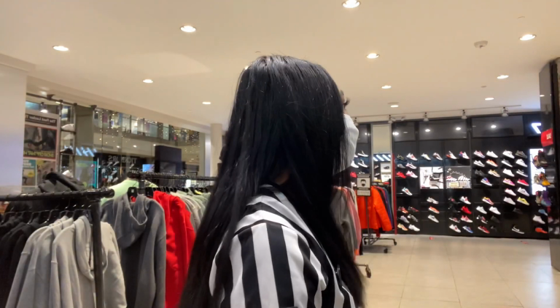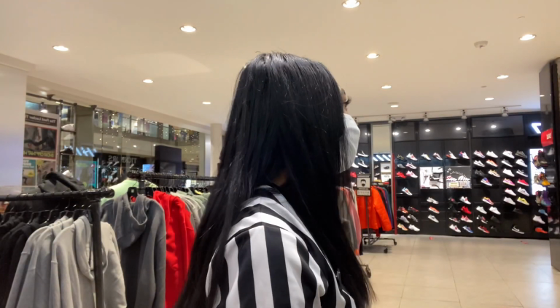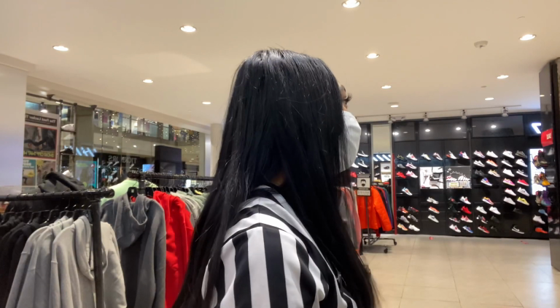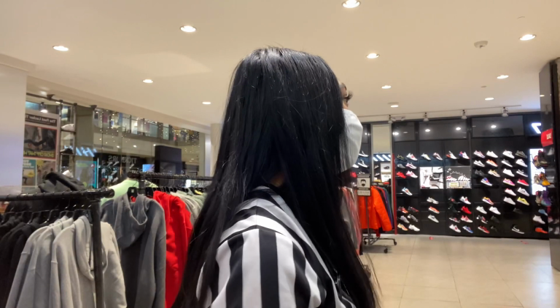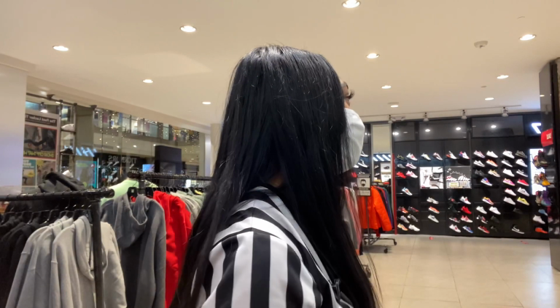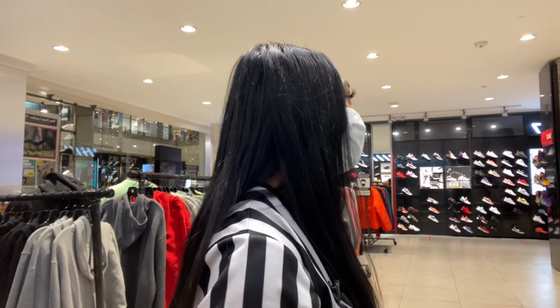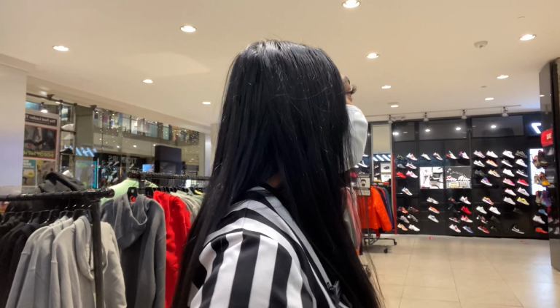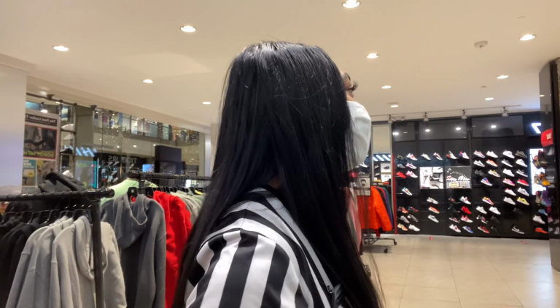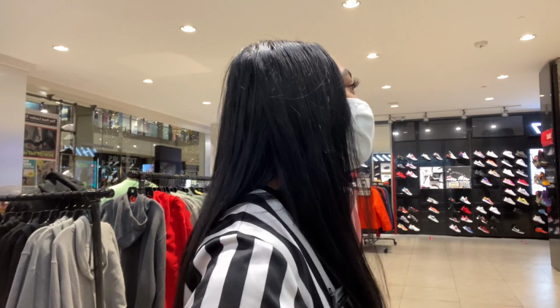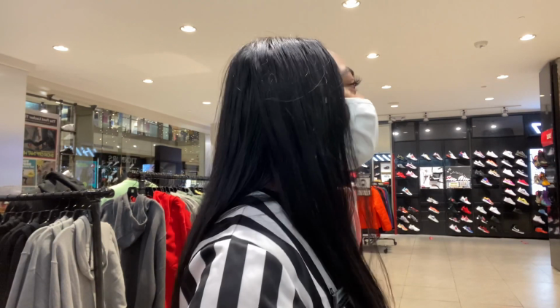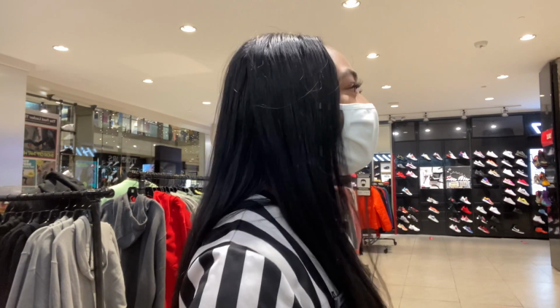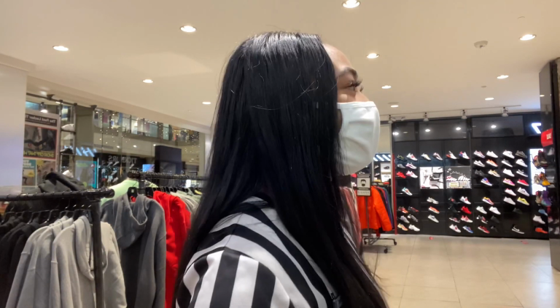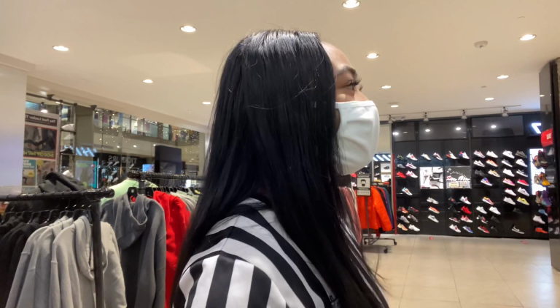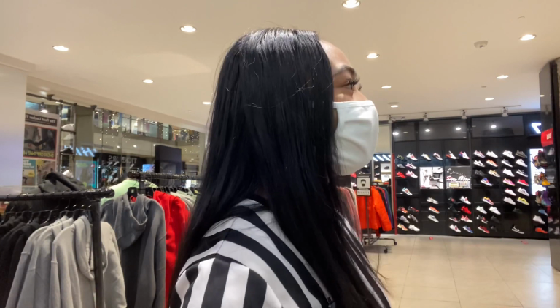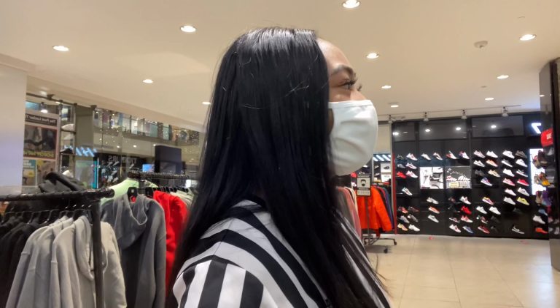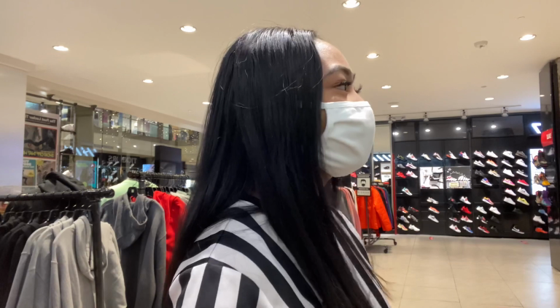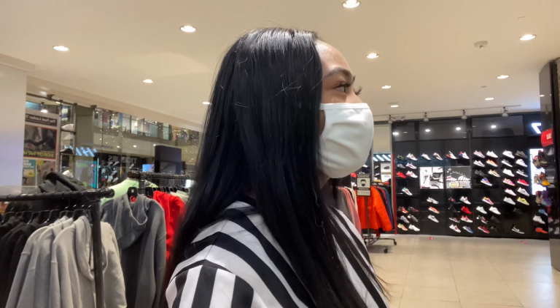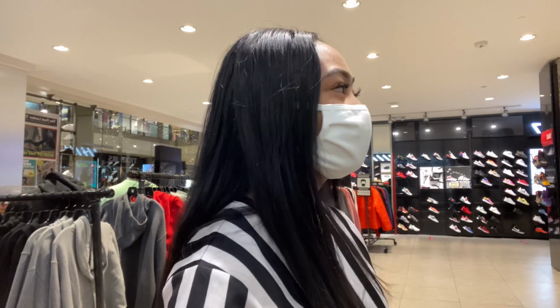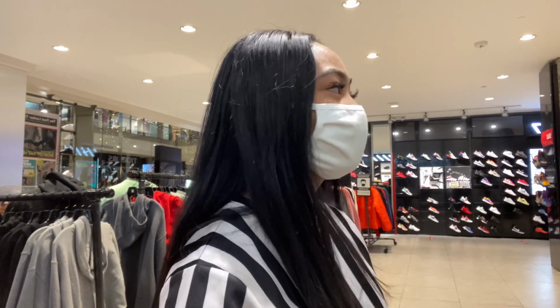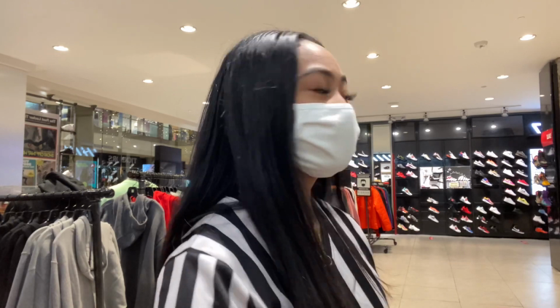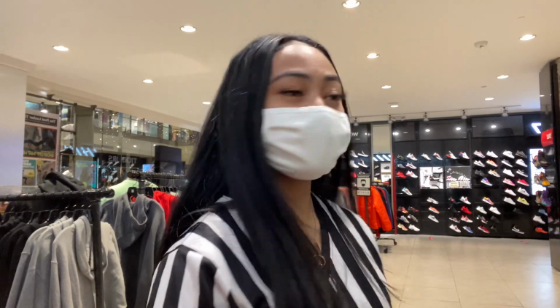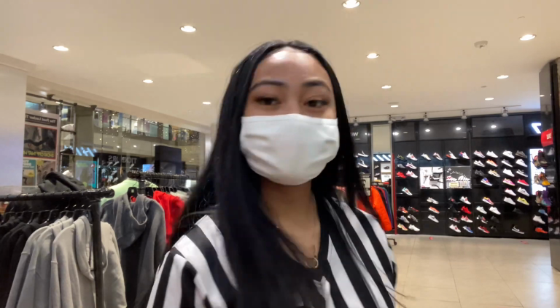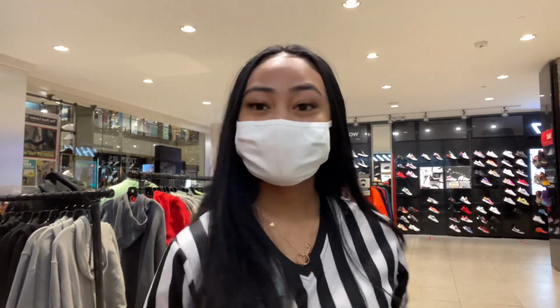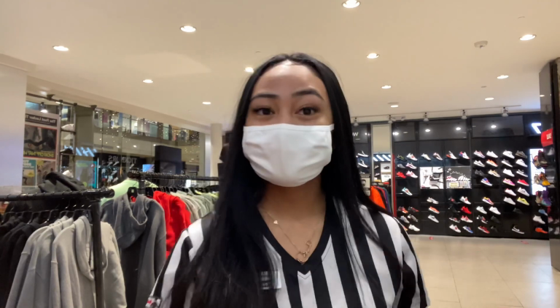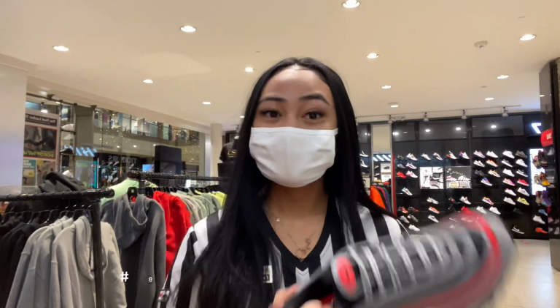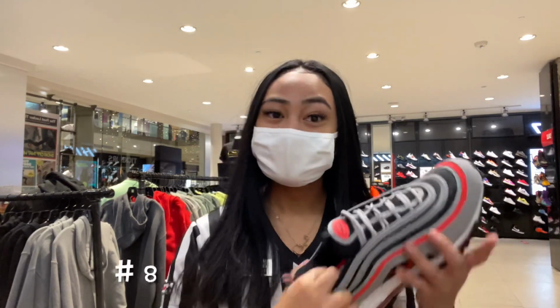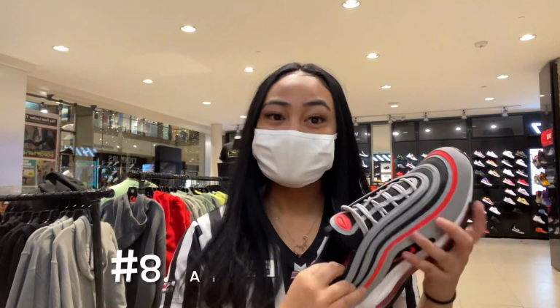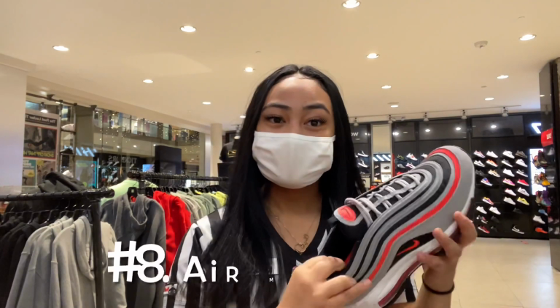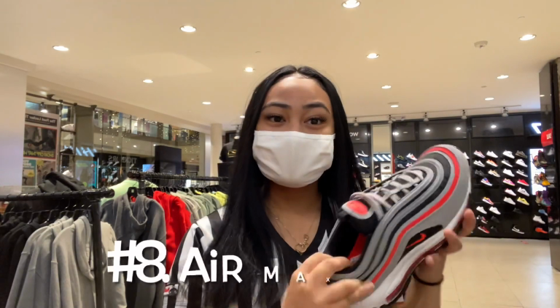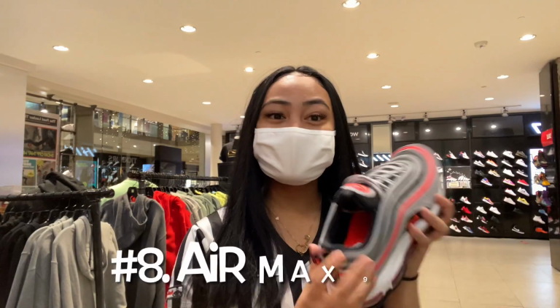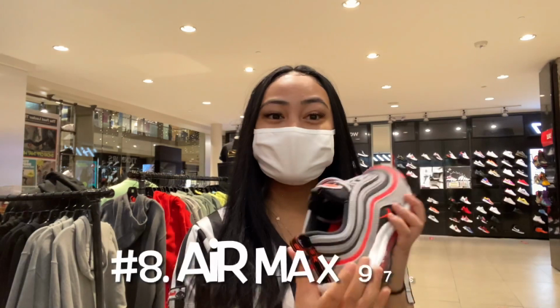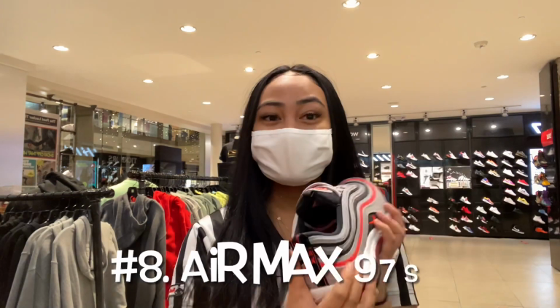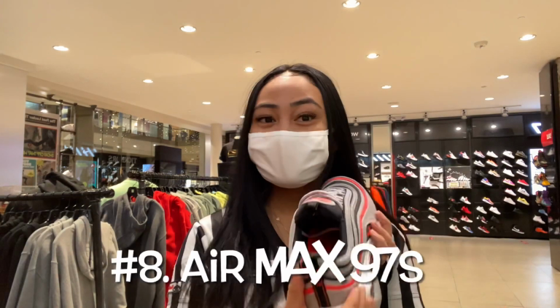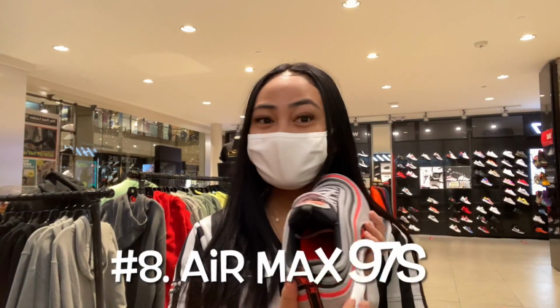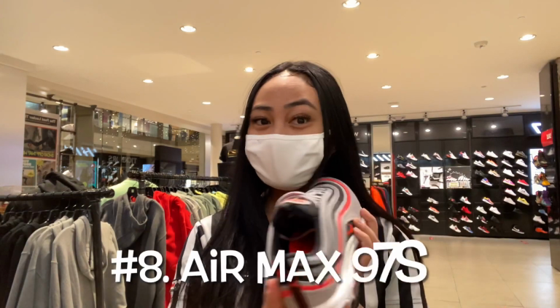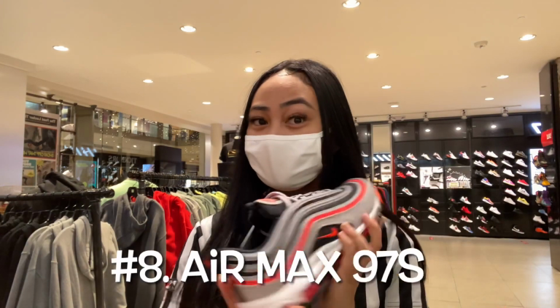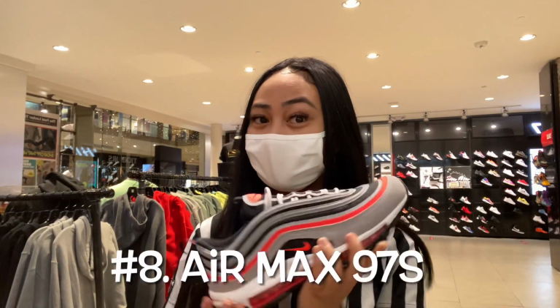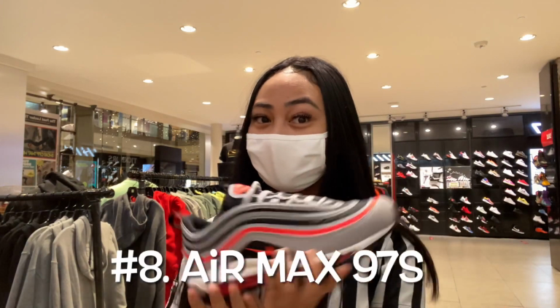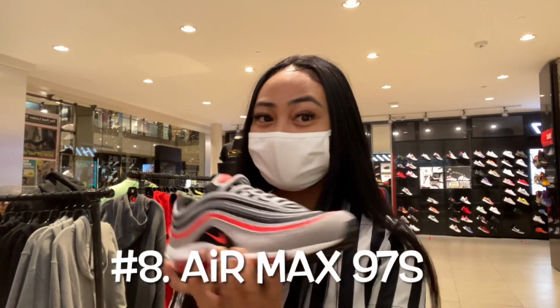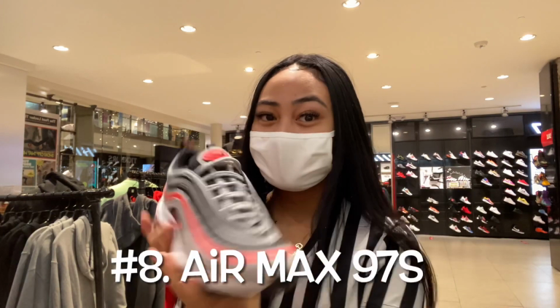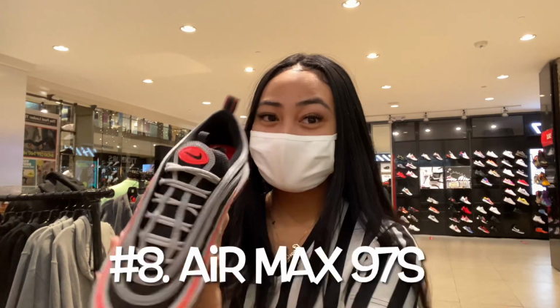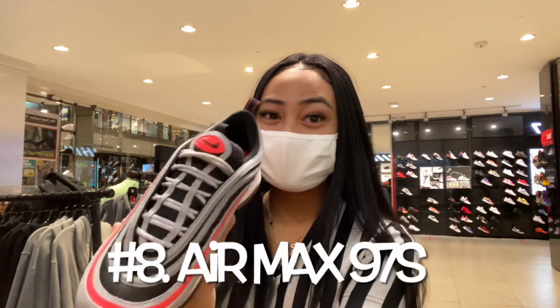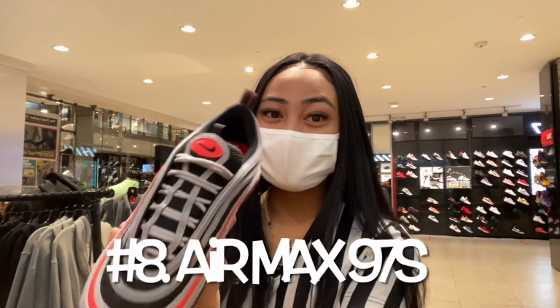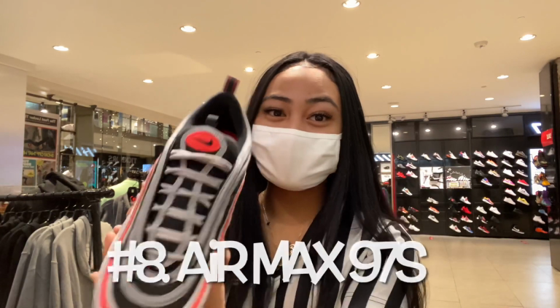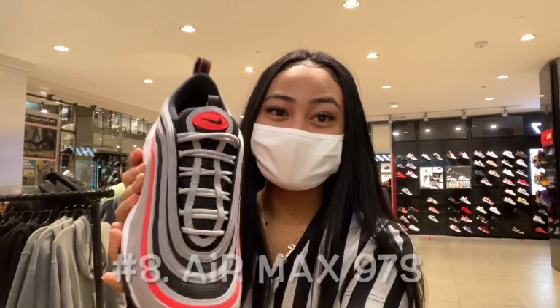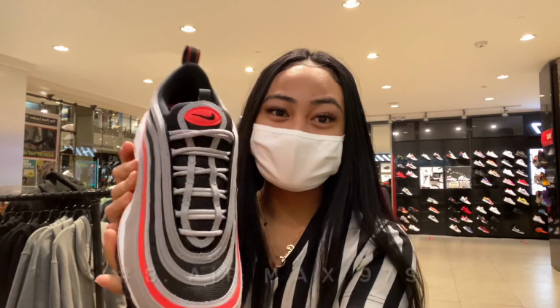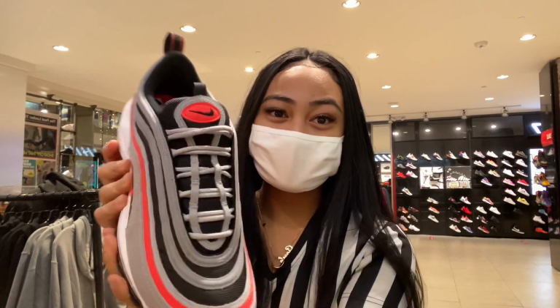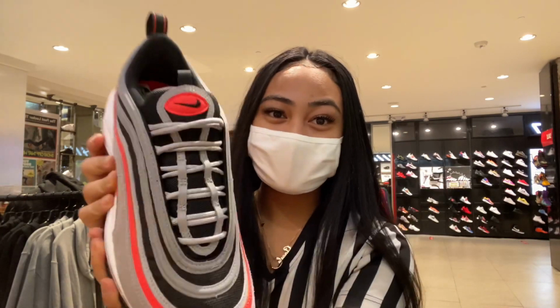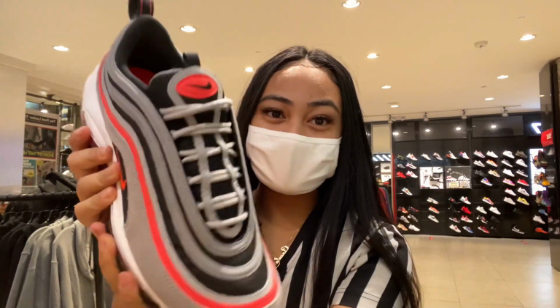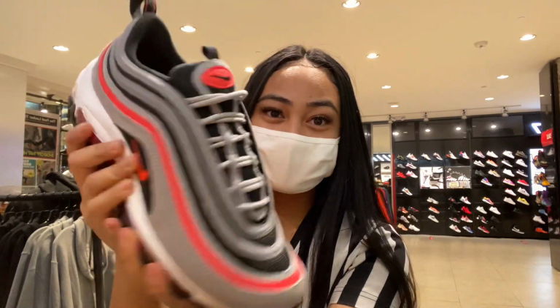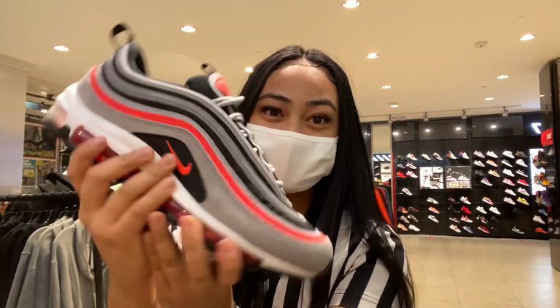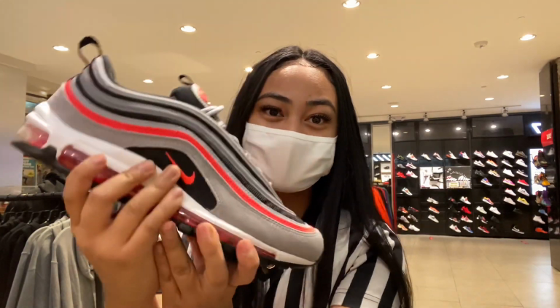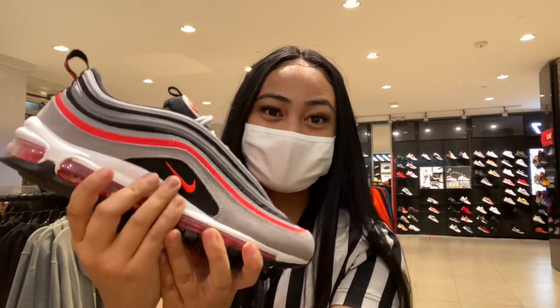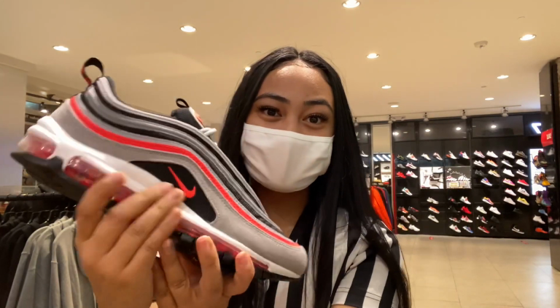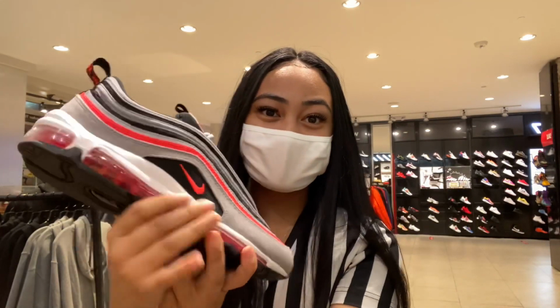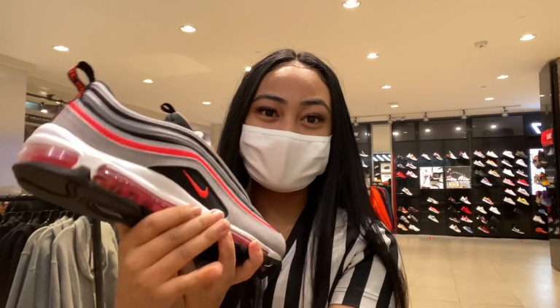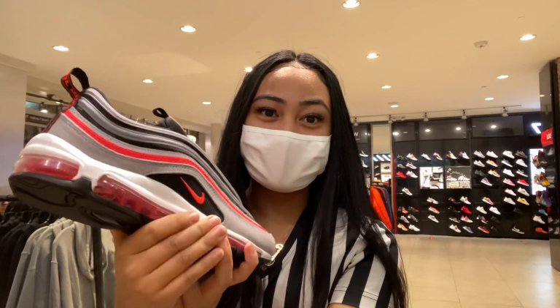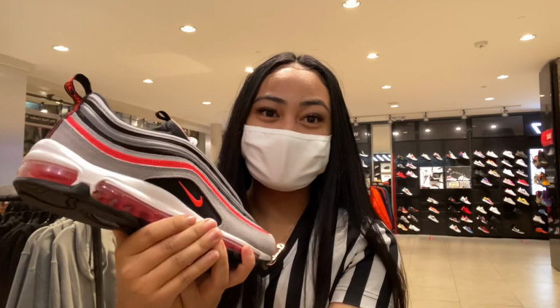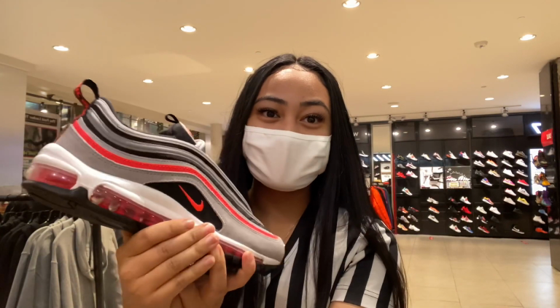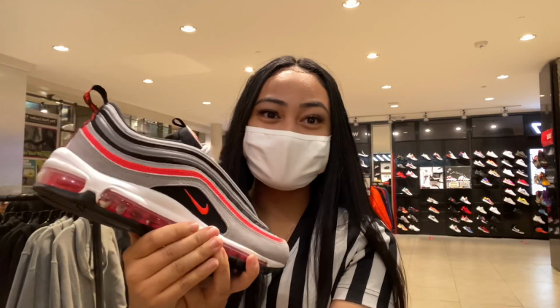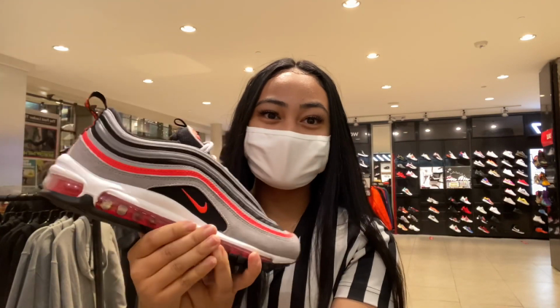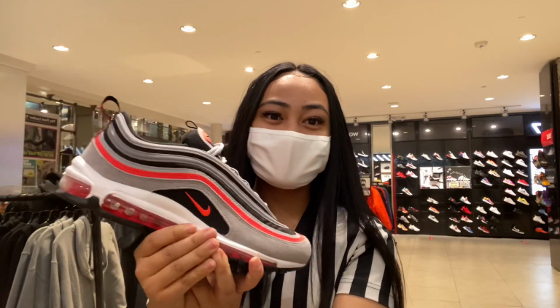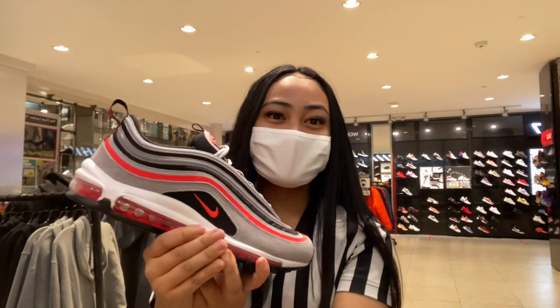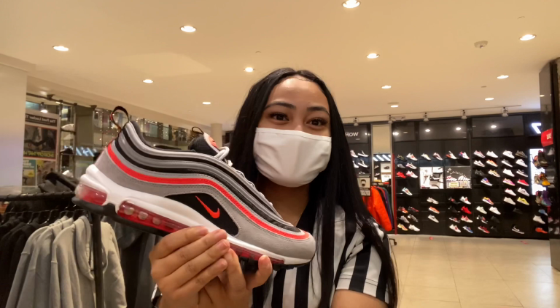Number eight — this is our number eight best-selling shoe, the Air Max 97.